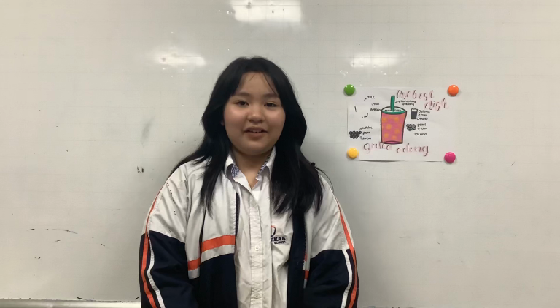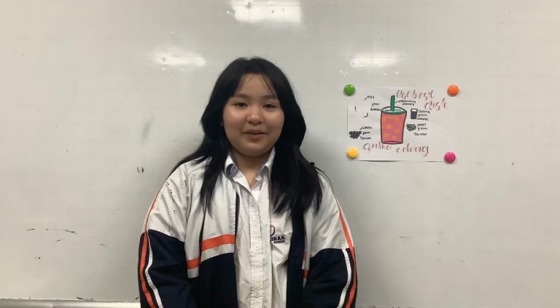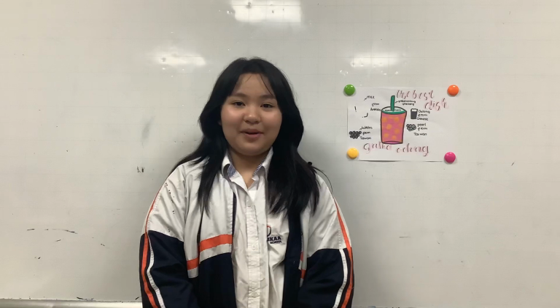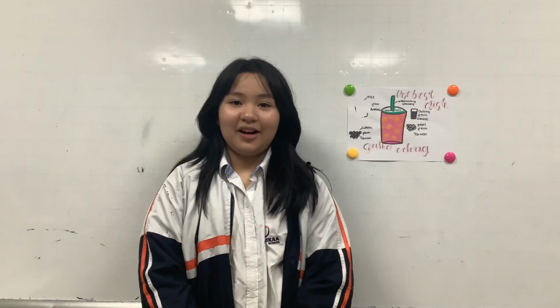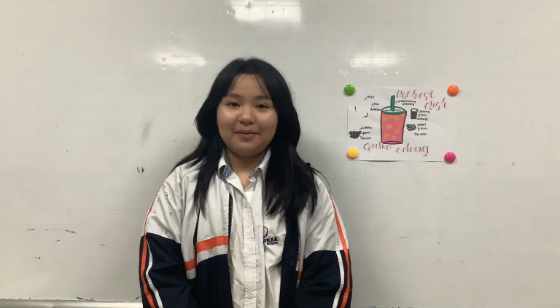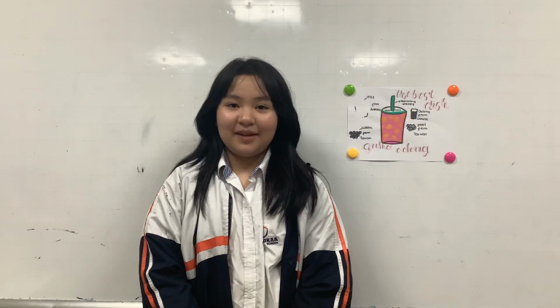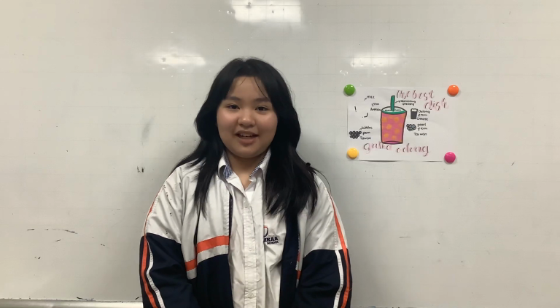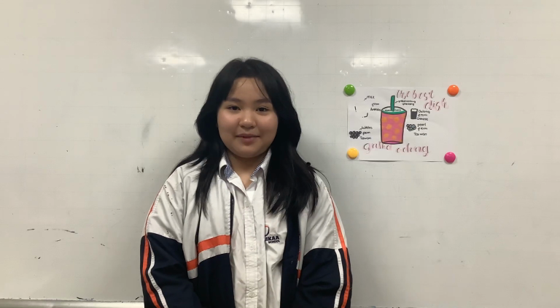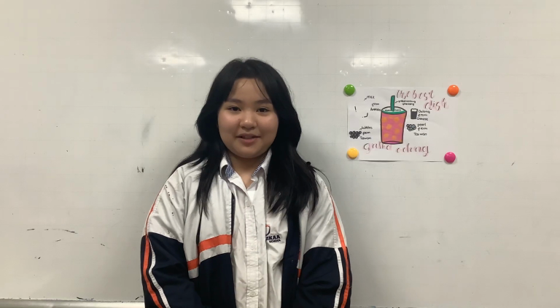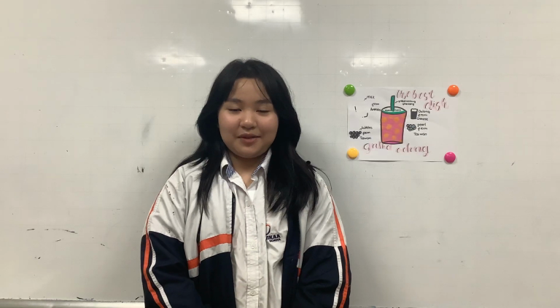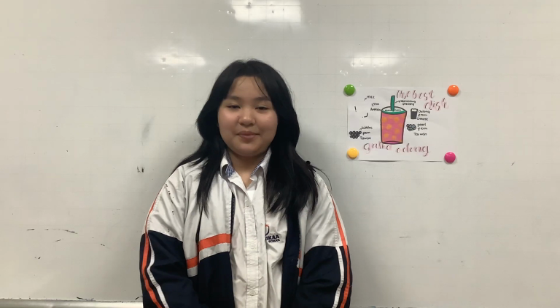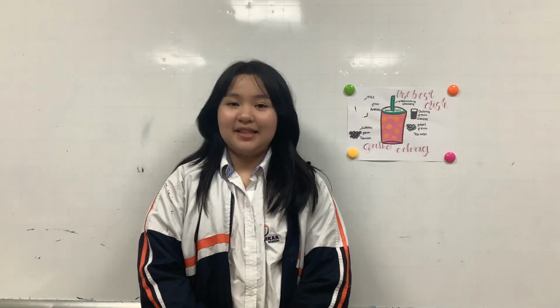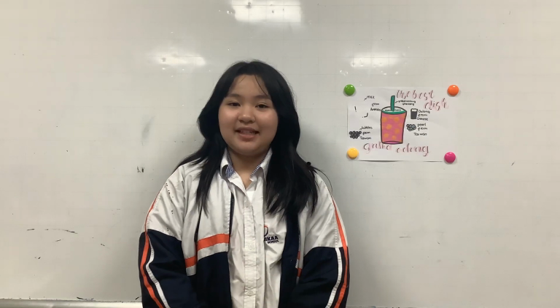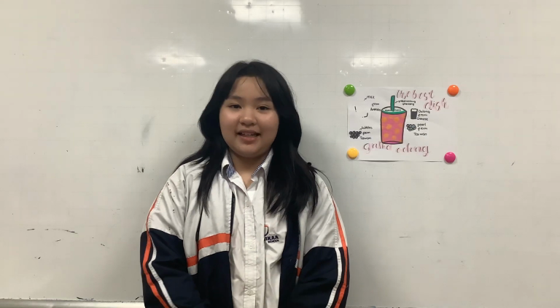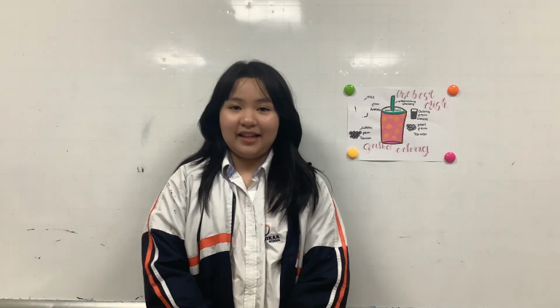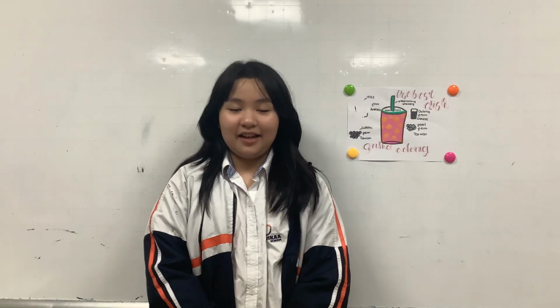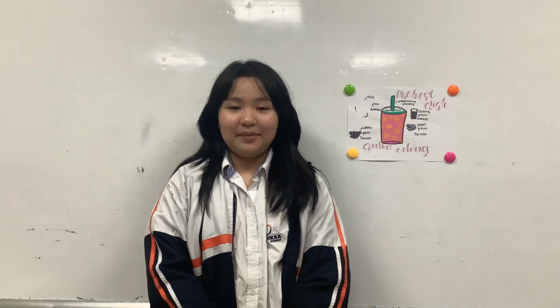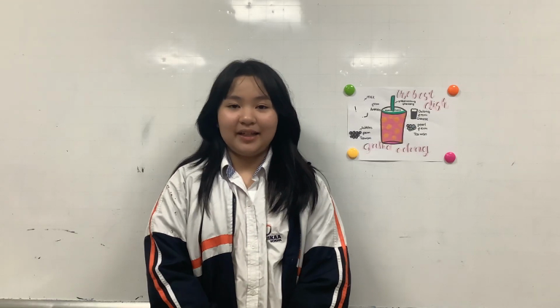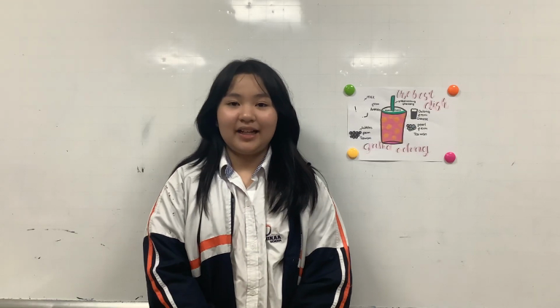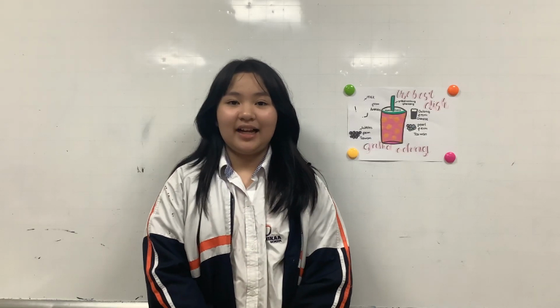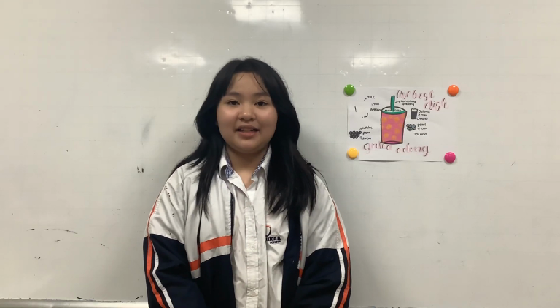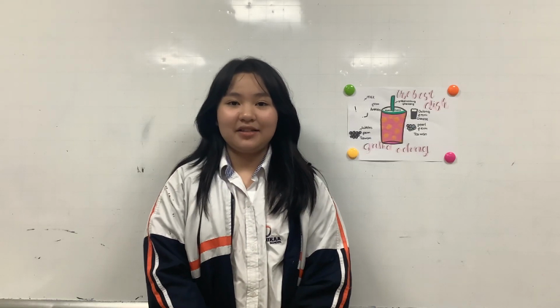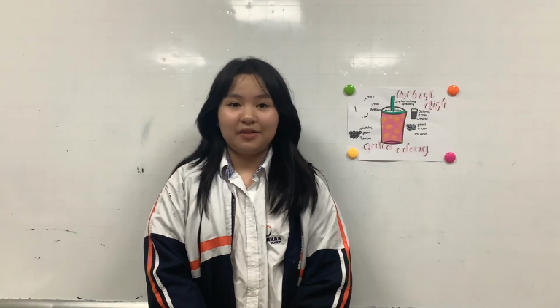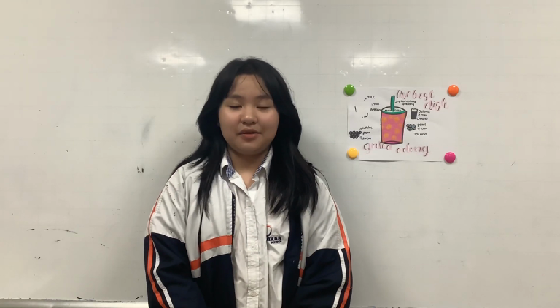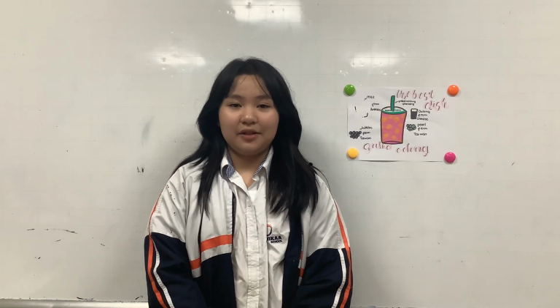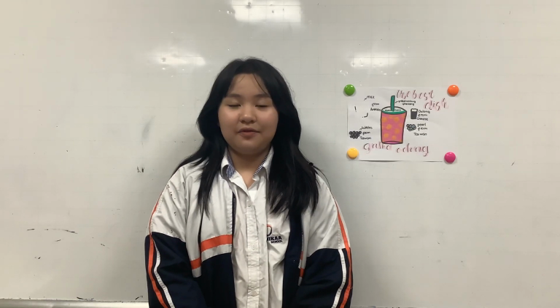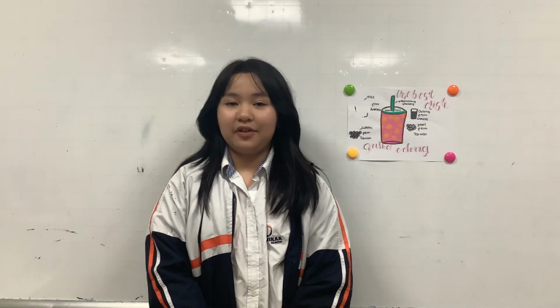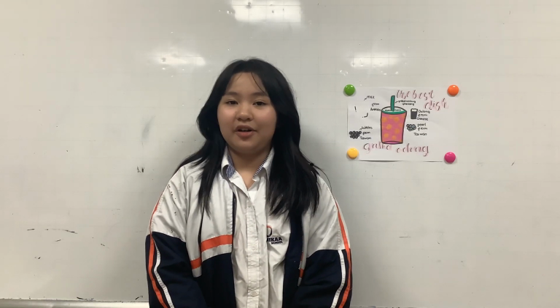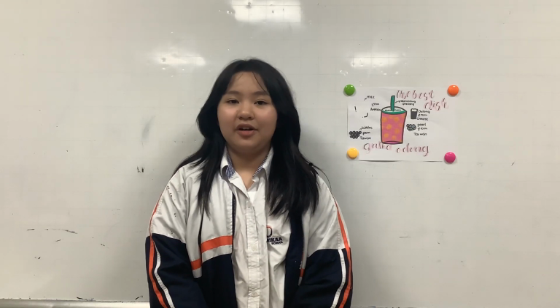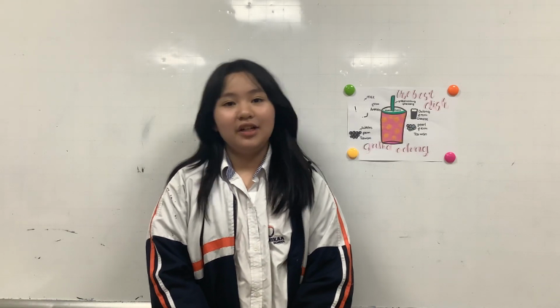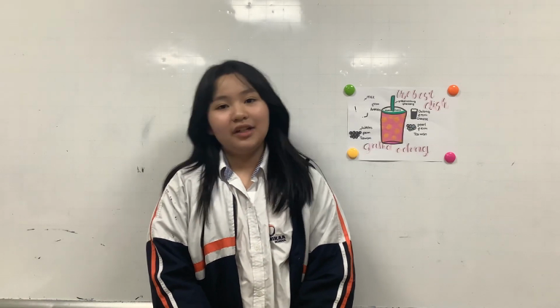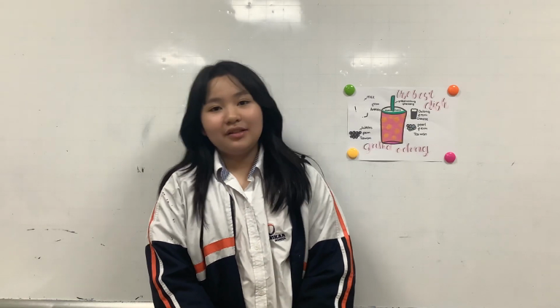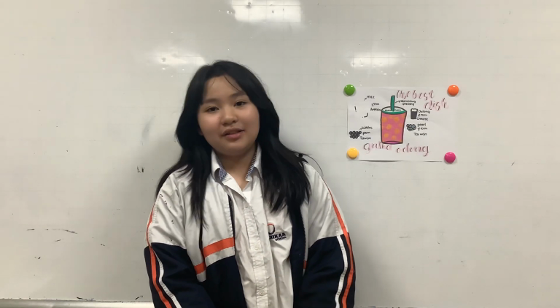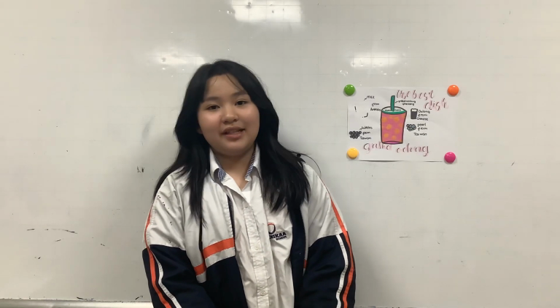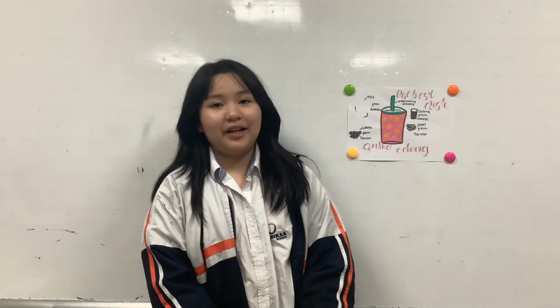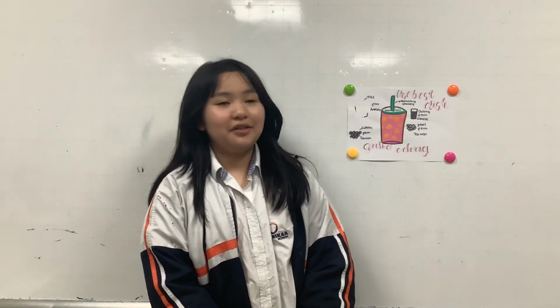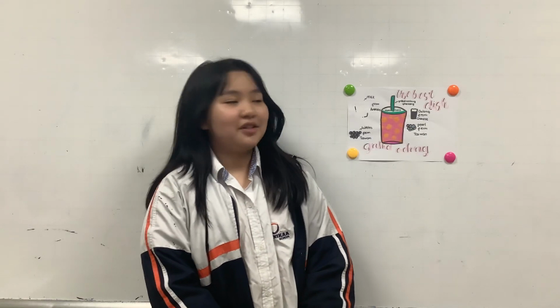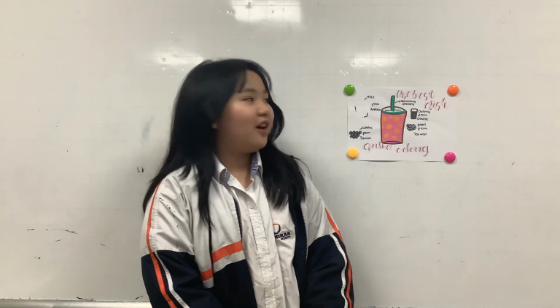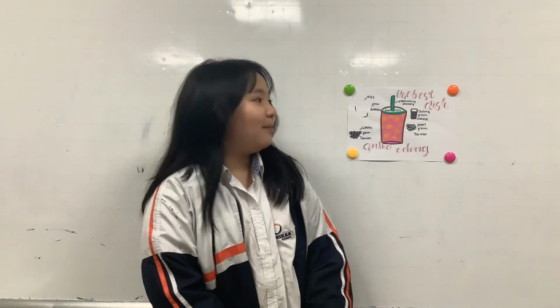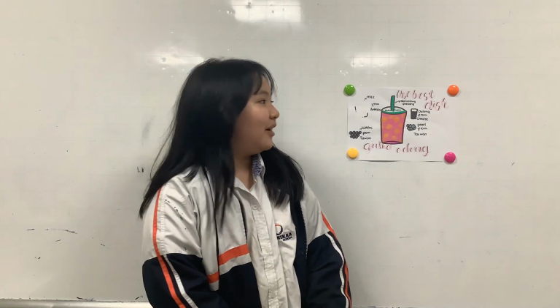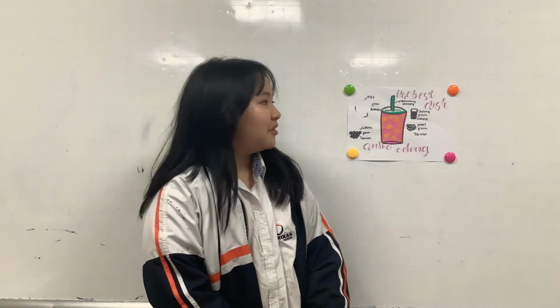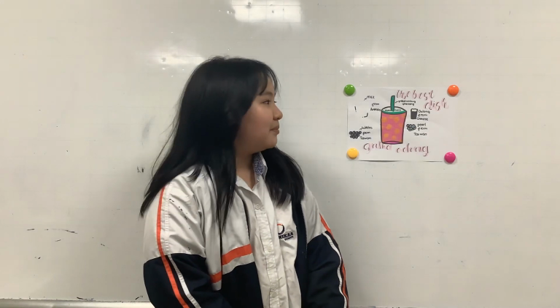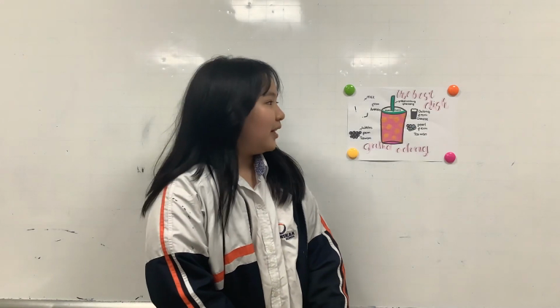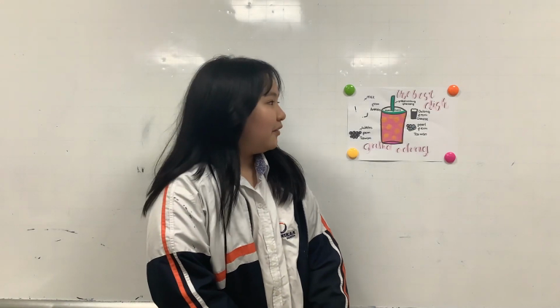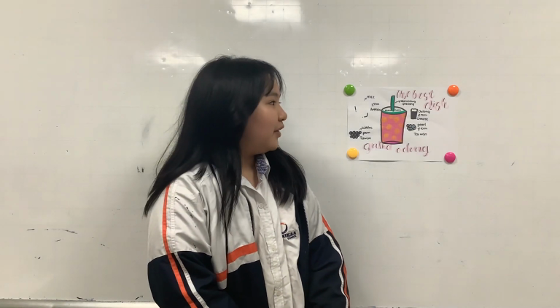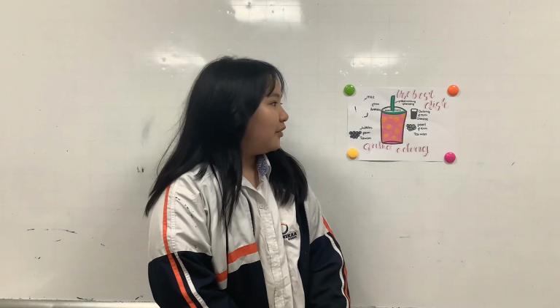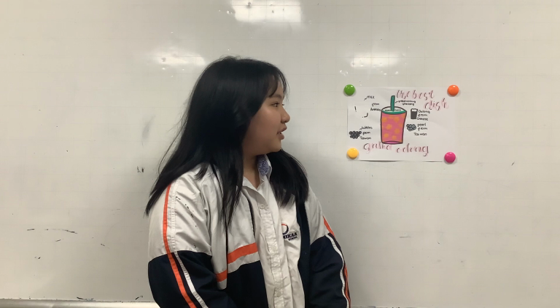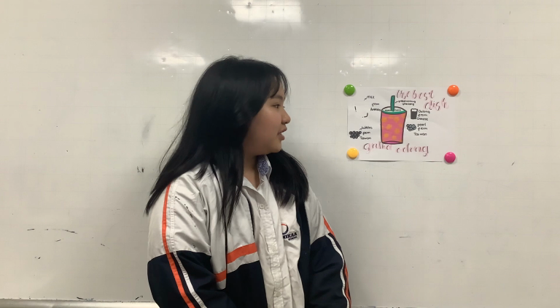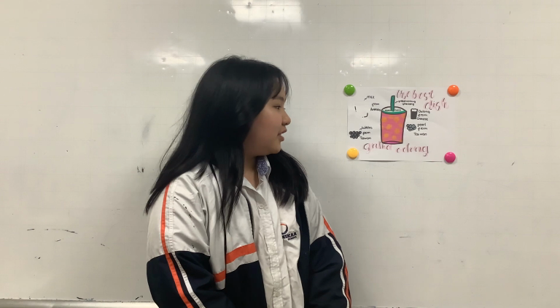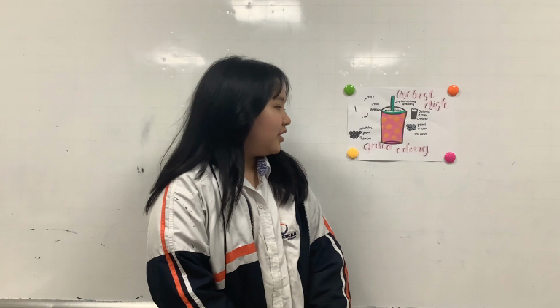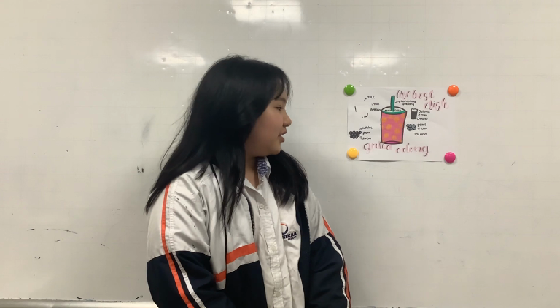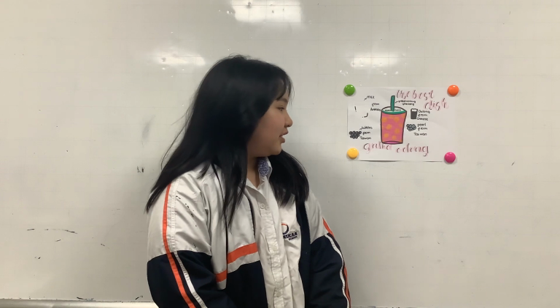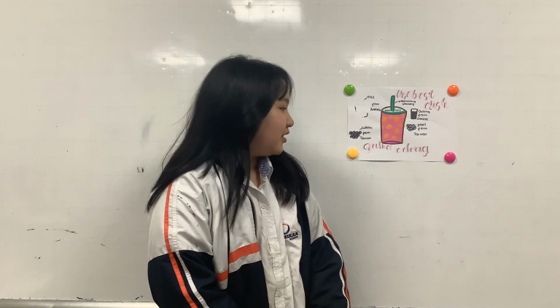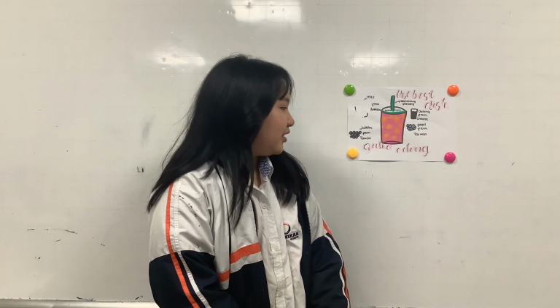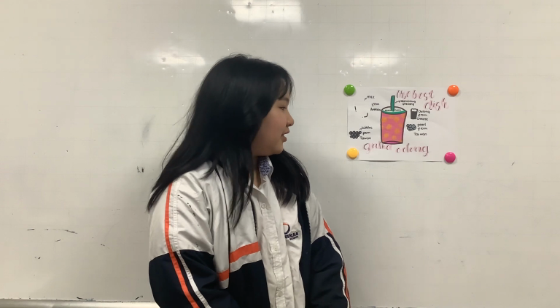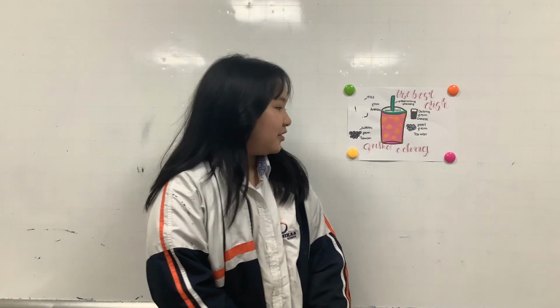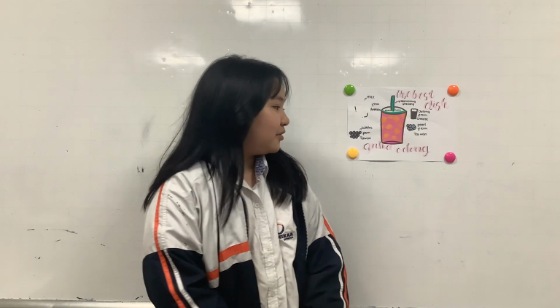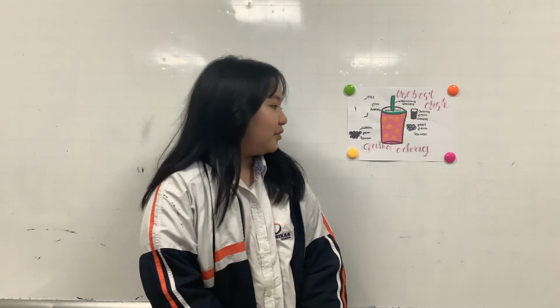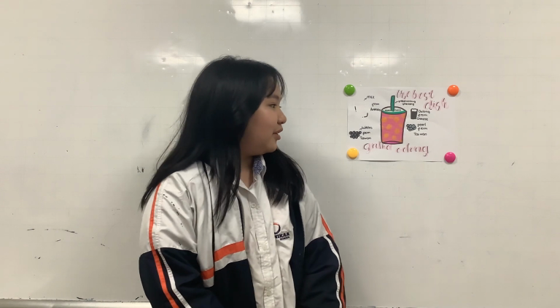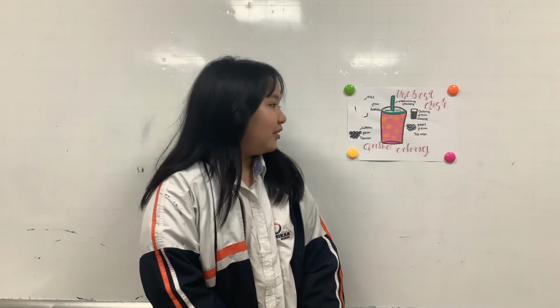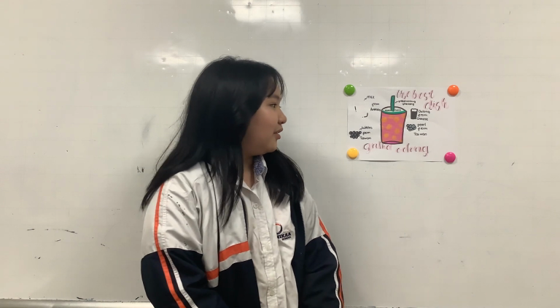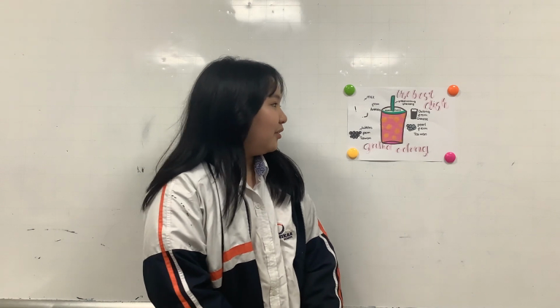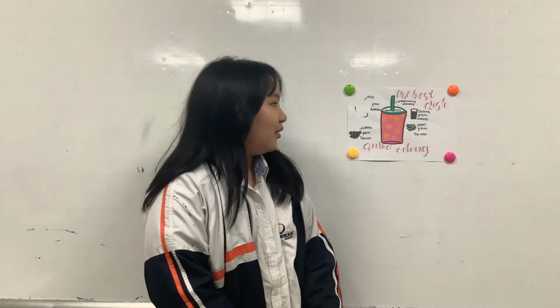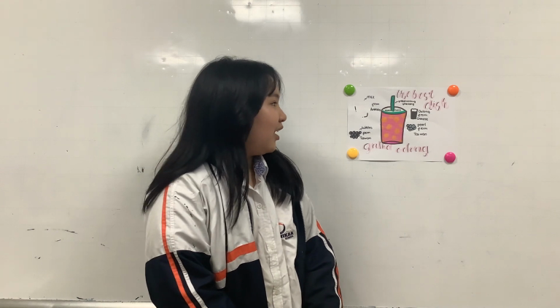Hello everybody, my name is T. I'm in class O.D. 4. Today I will talk about my favorite dish, which is grilled almond.